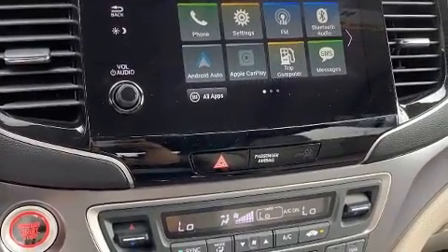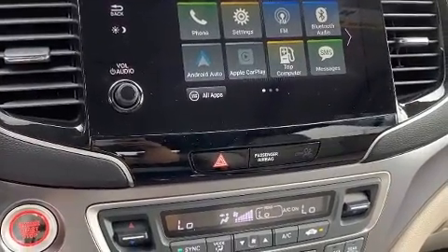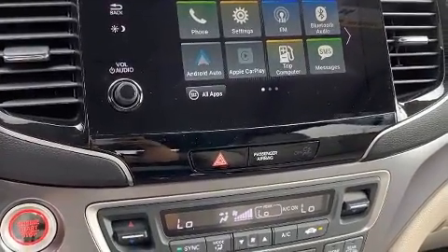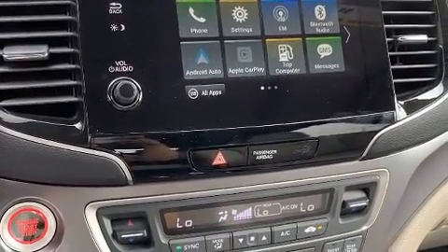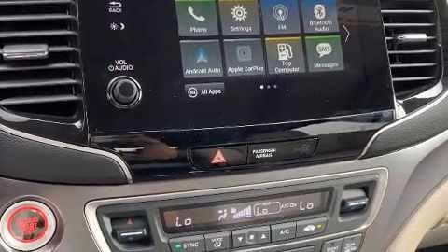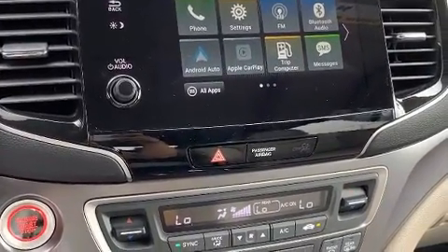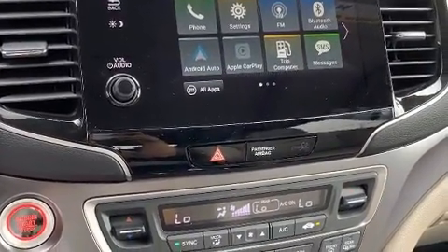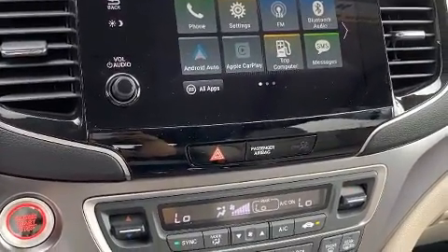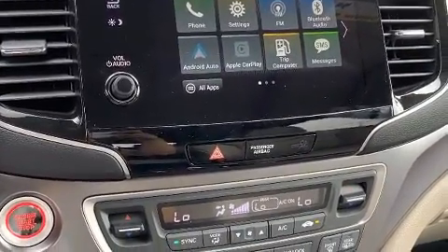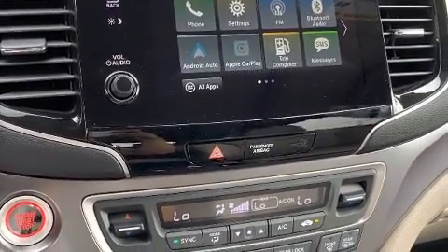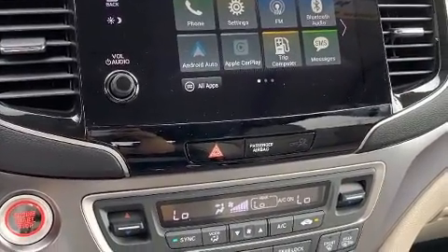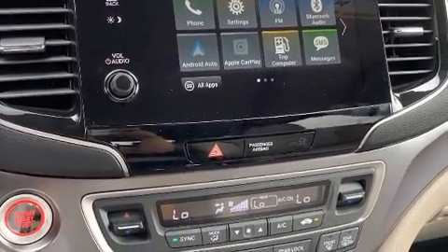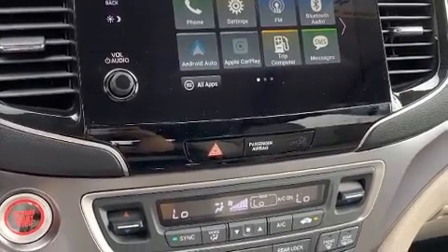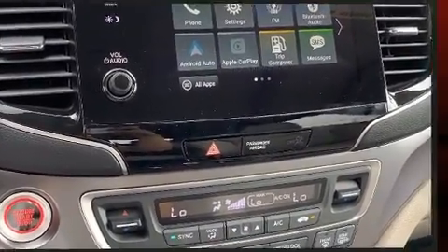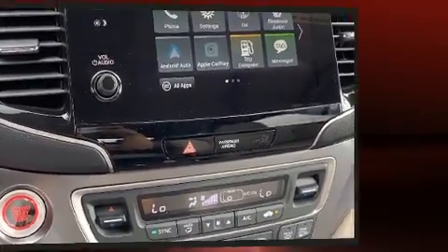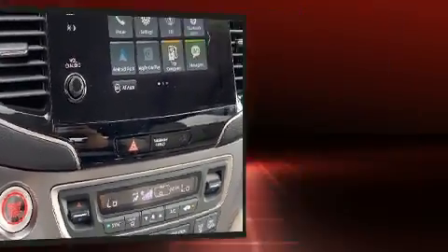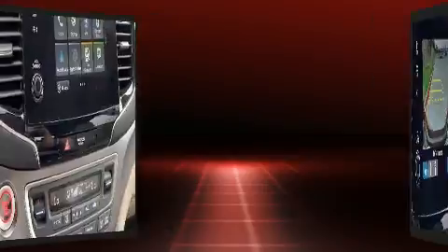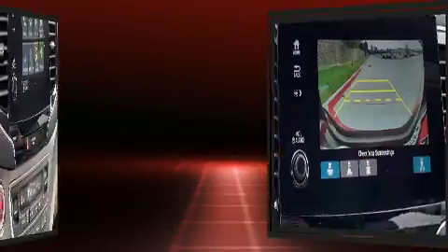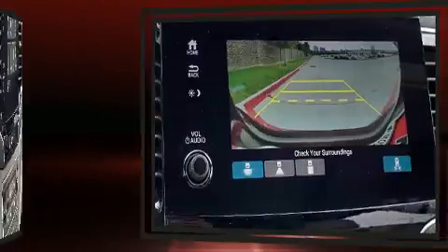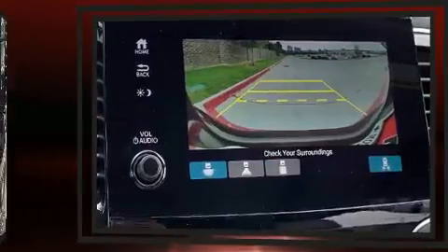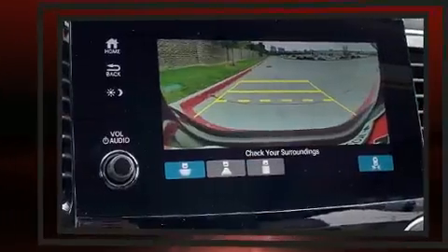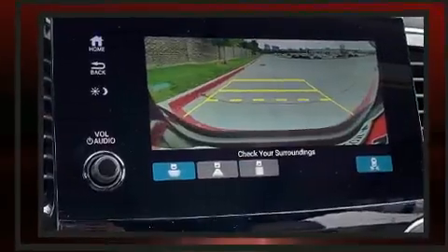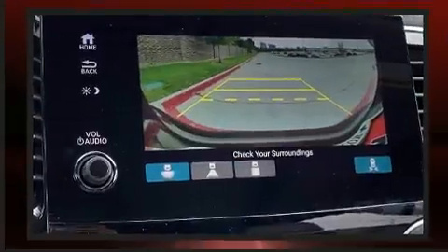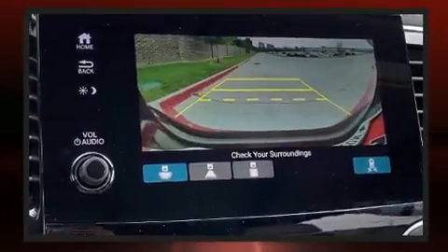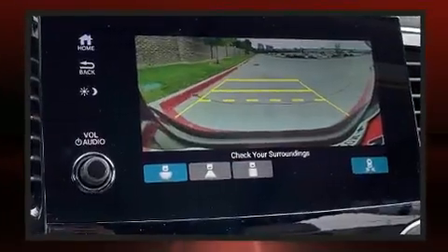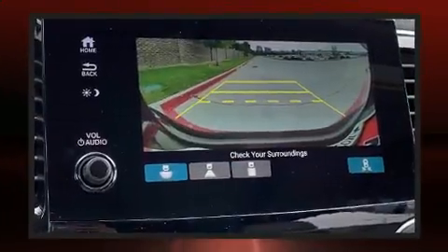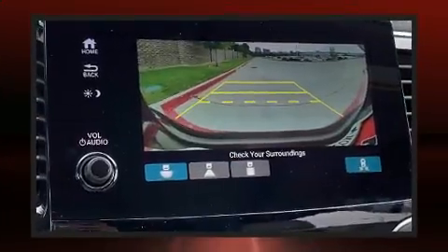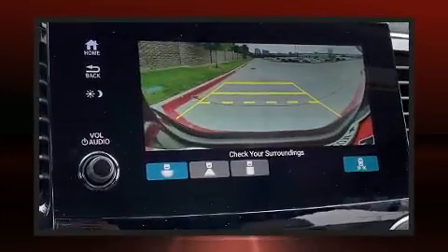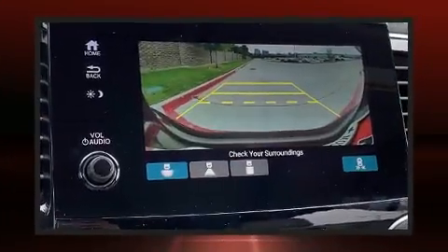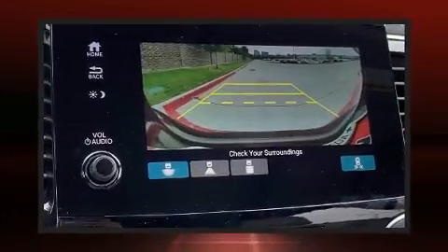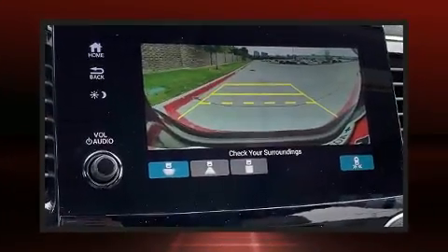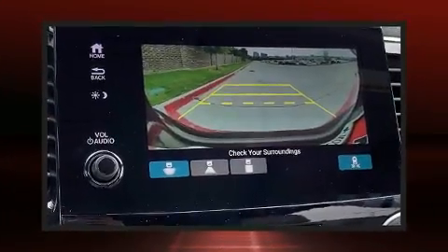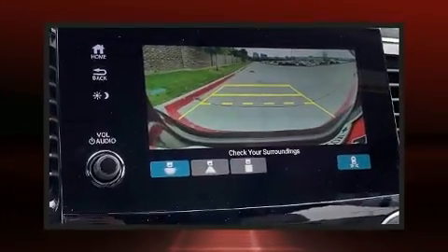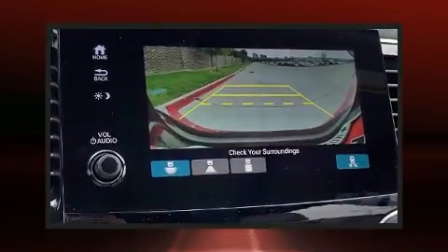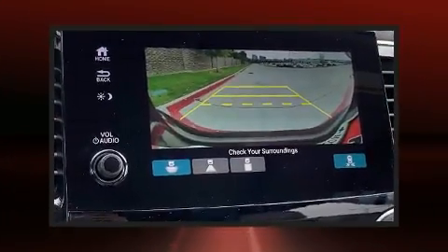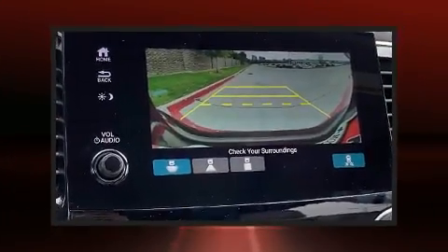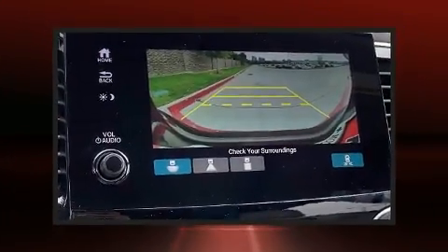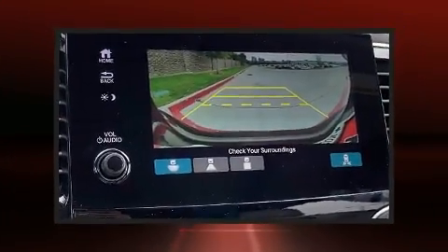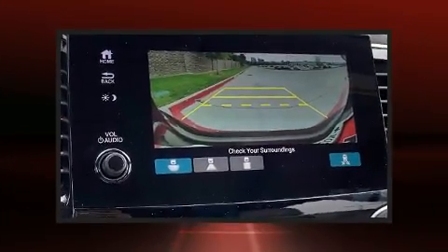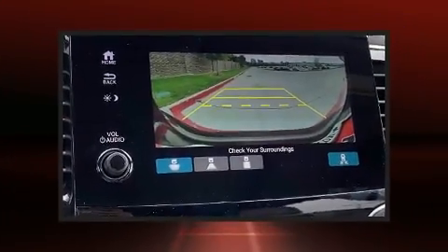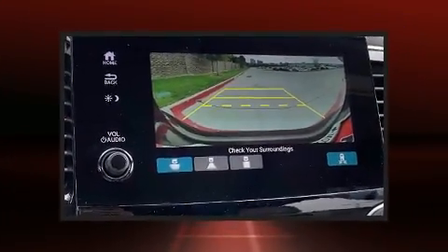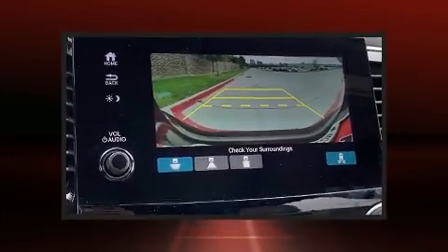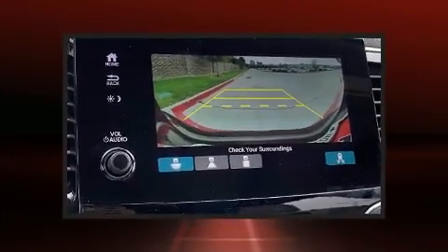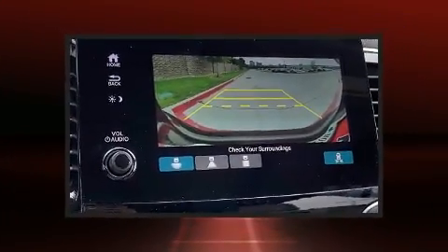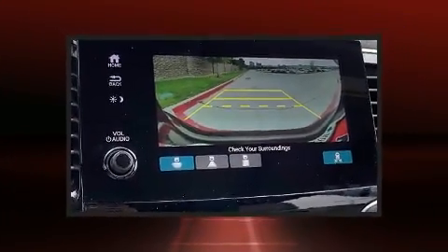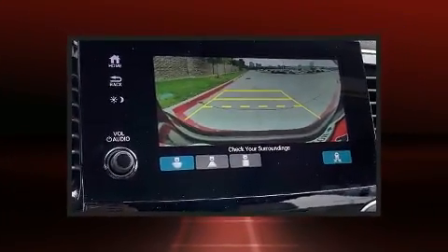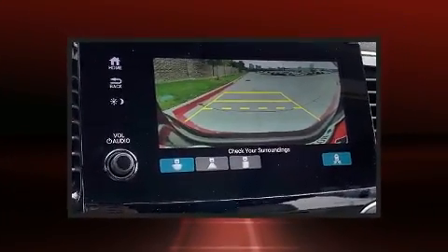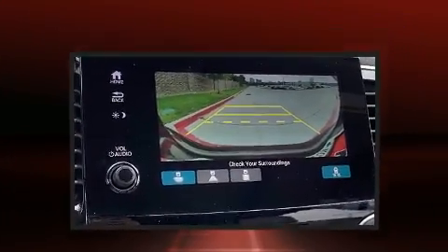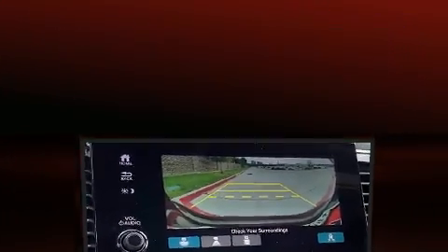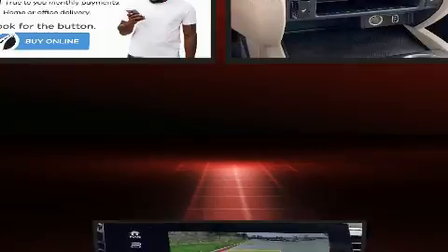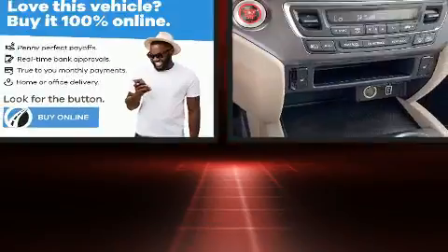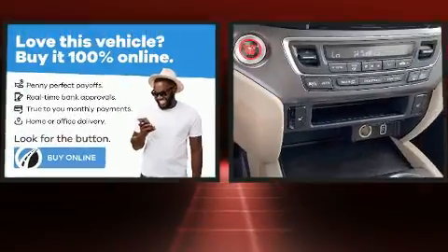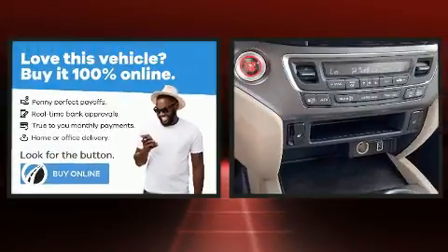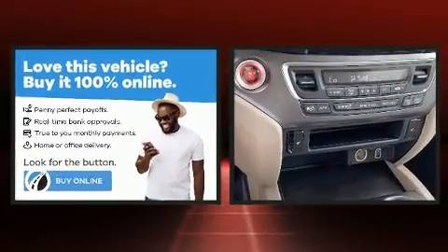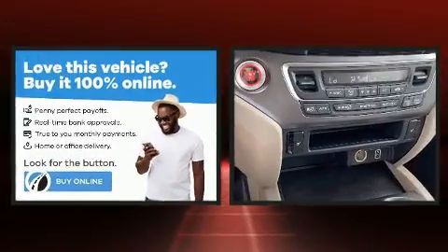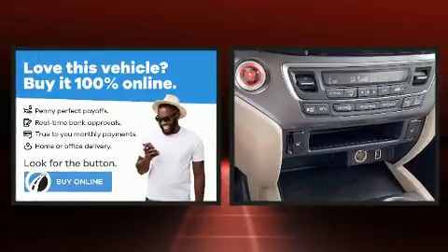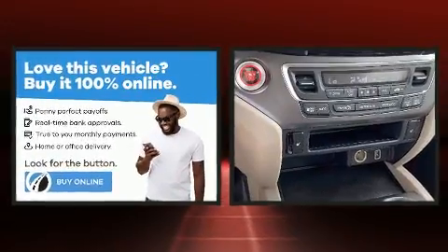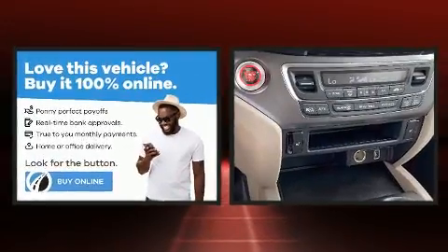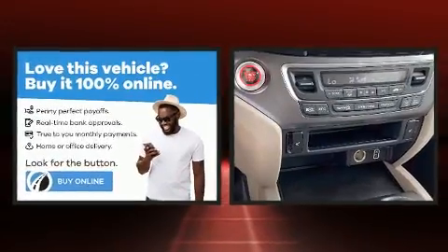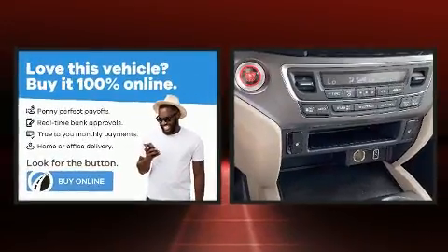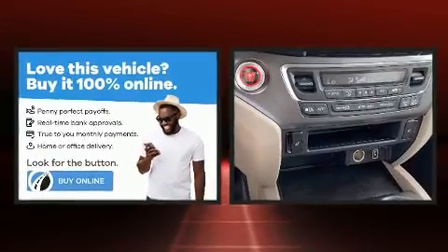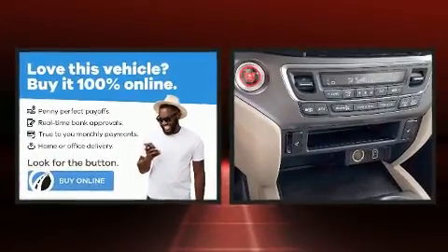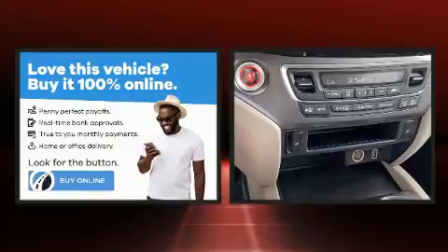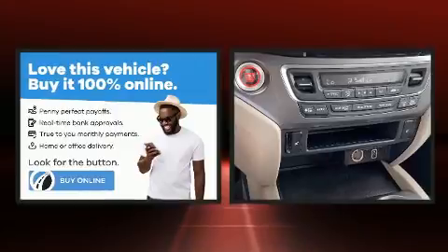Audio features include an AM-FM radio and seven speakers, enhancing the audio experience throughout the interior.